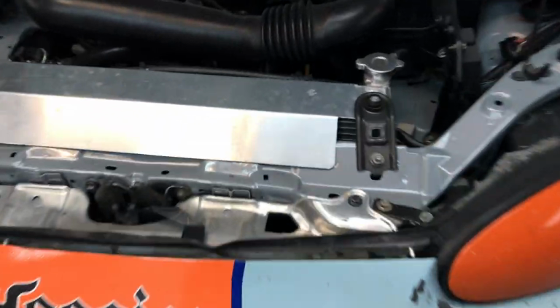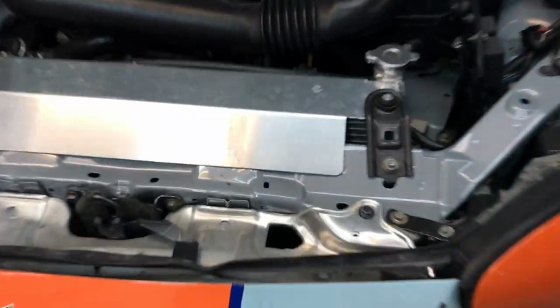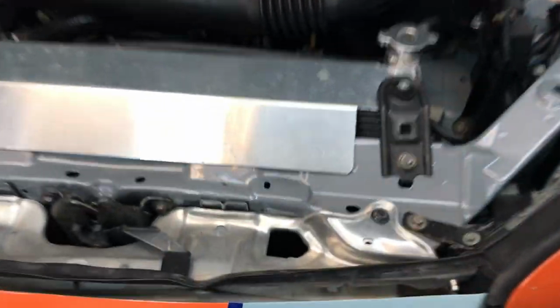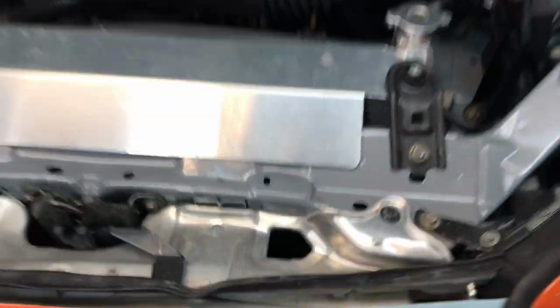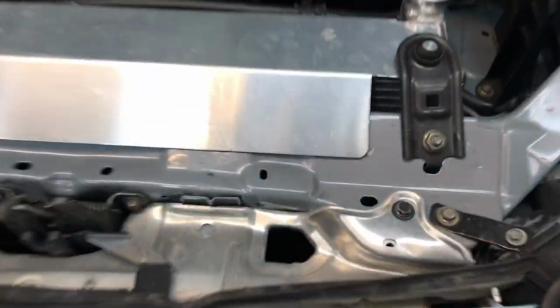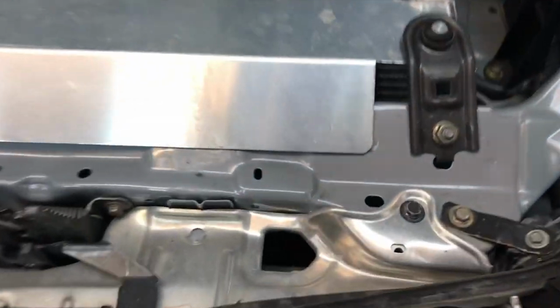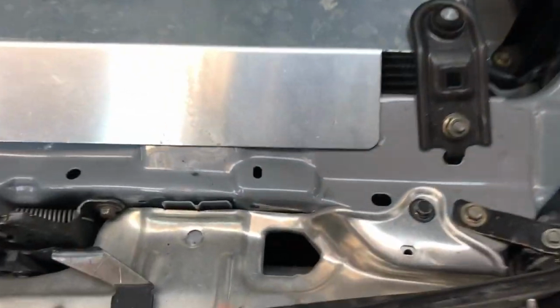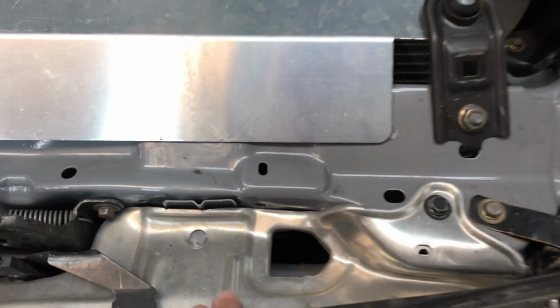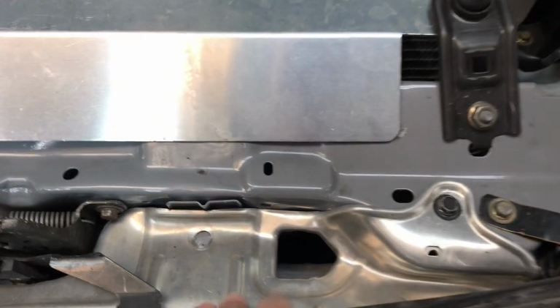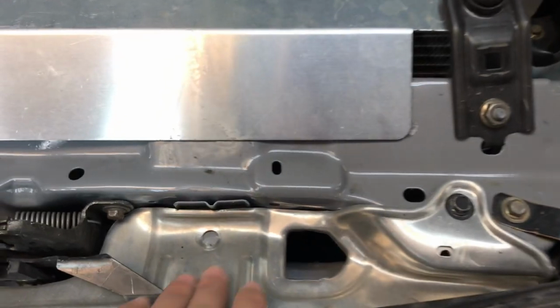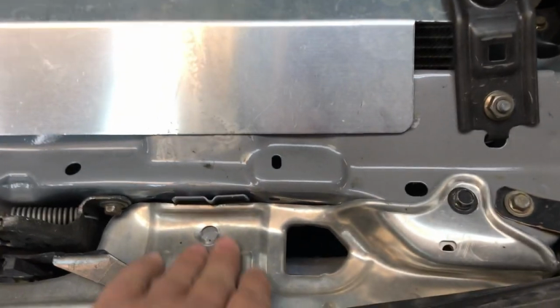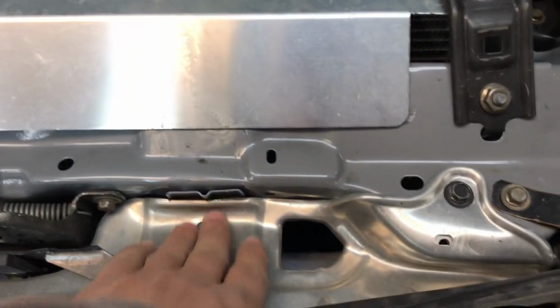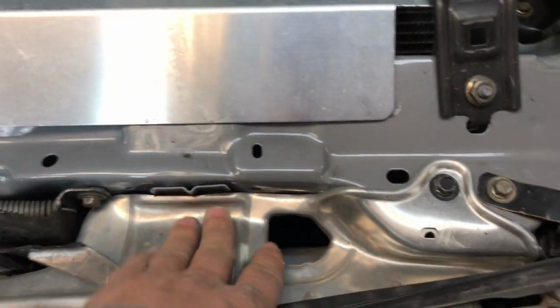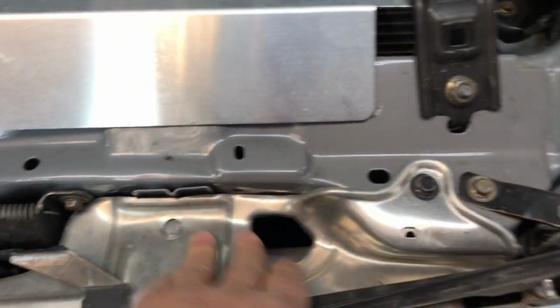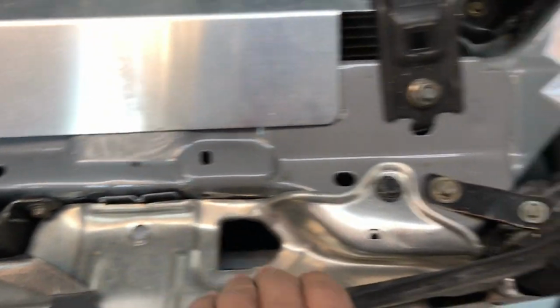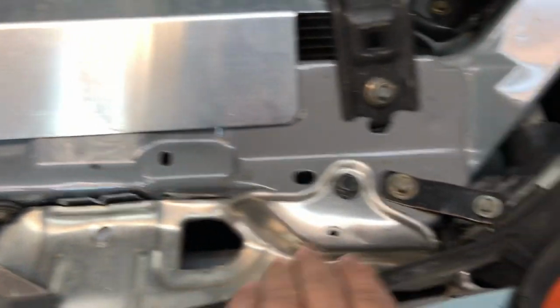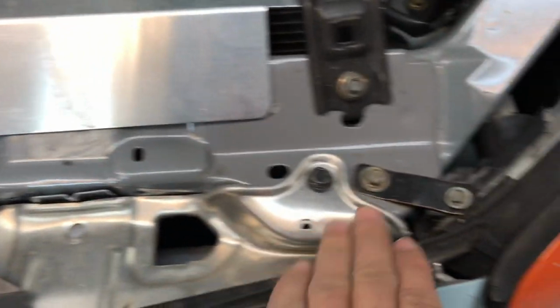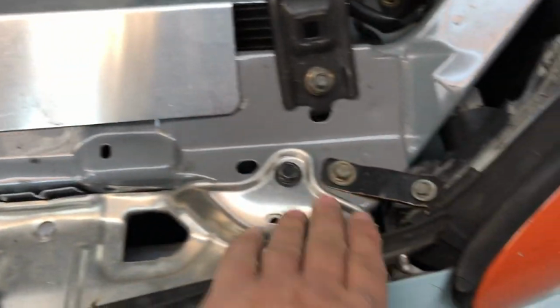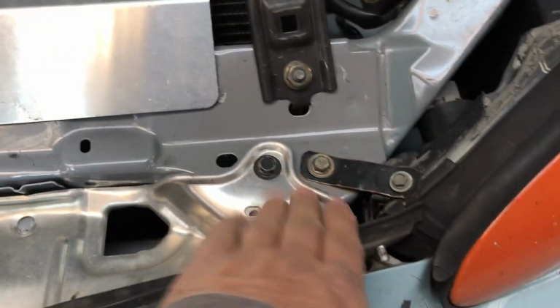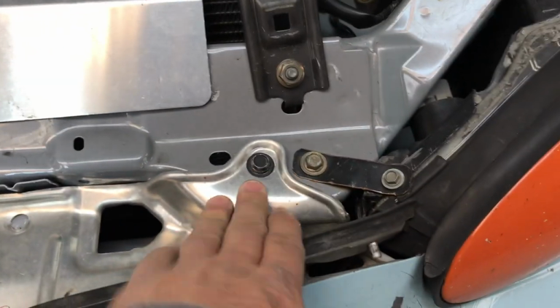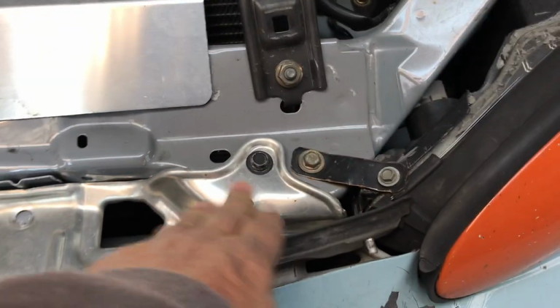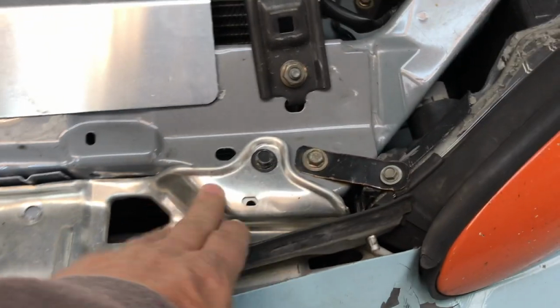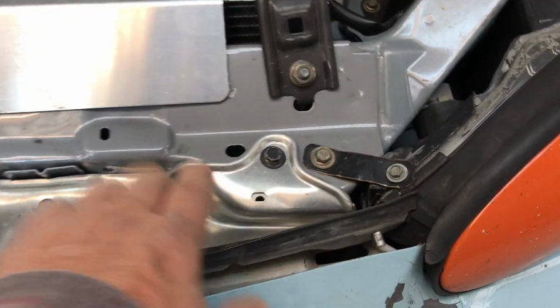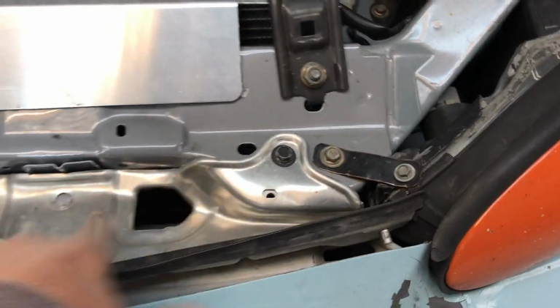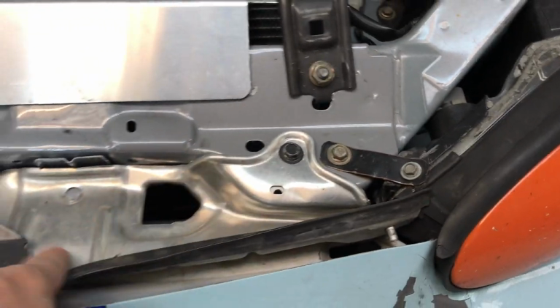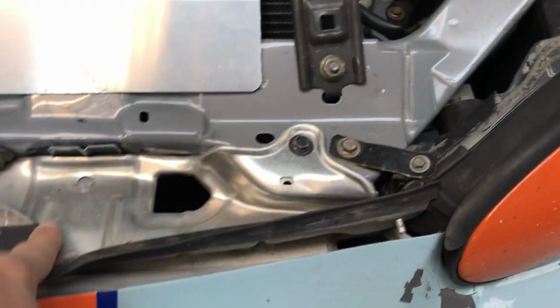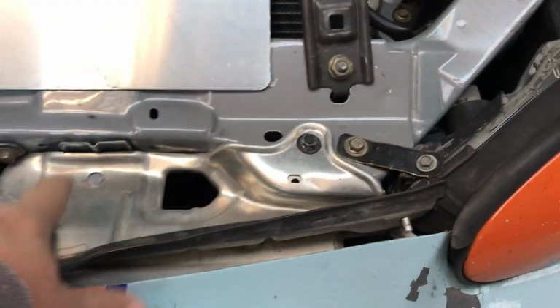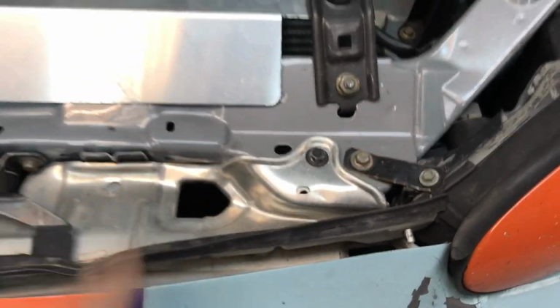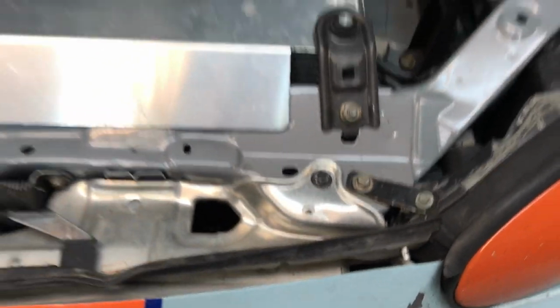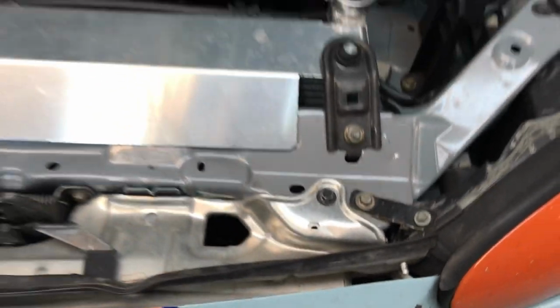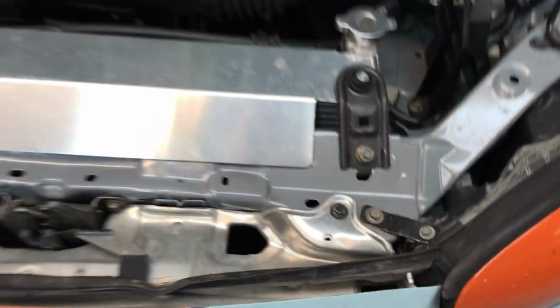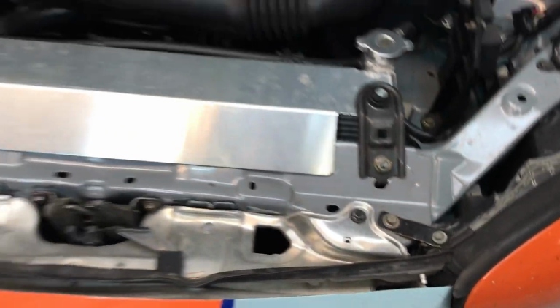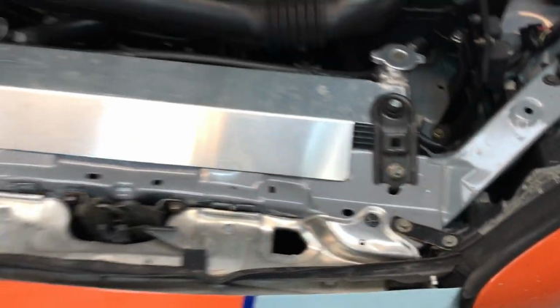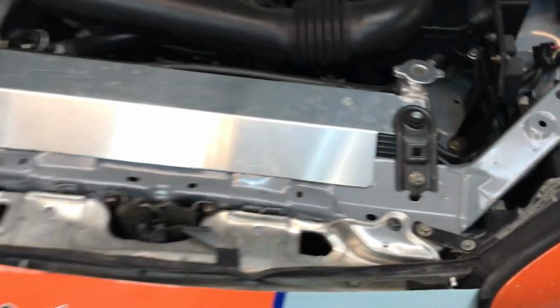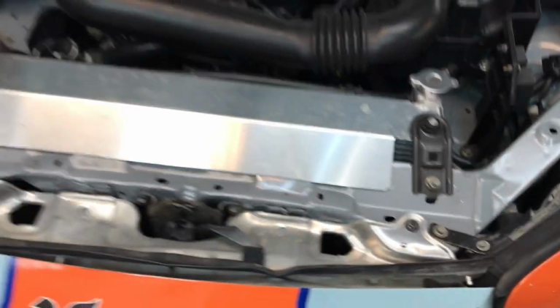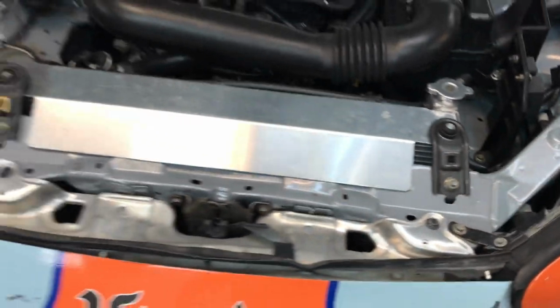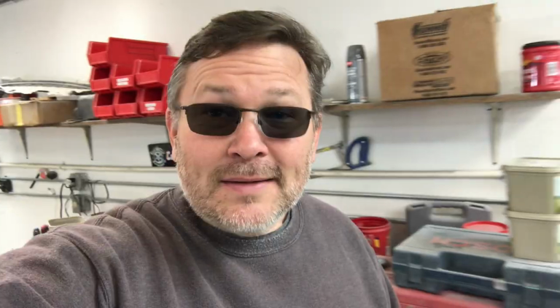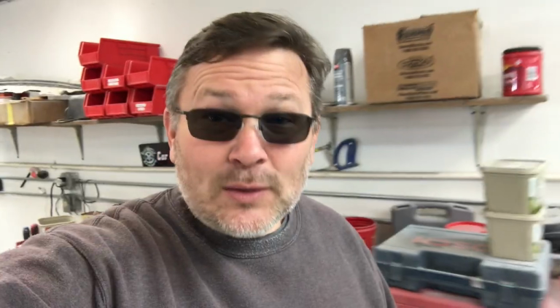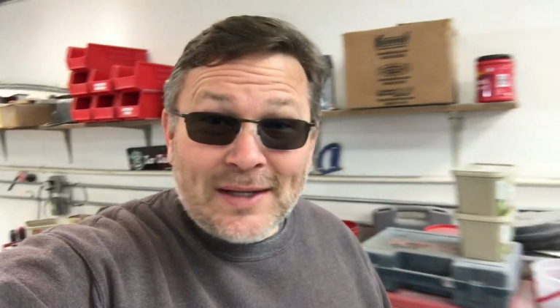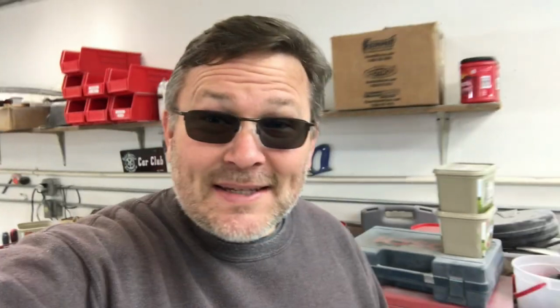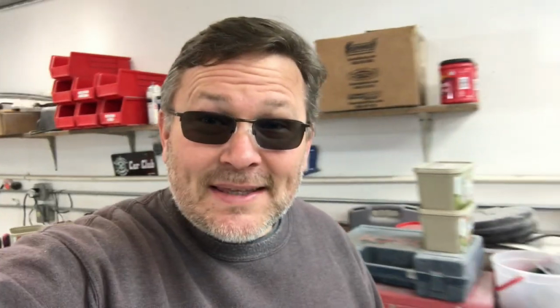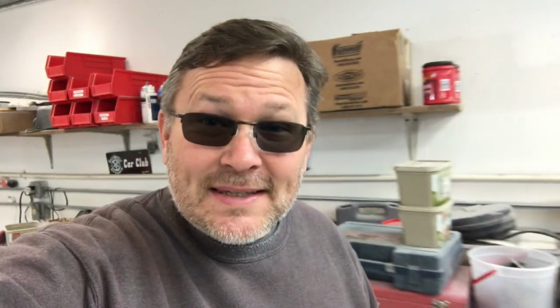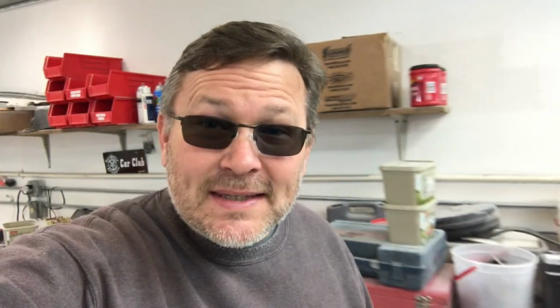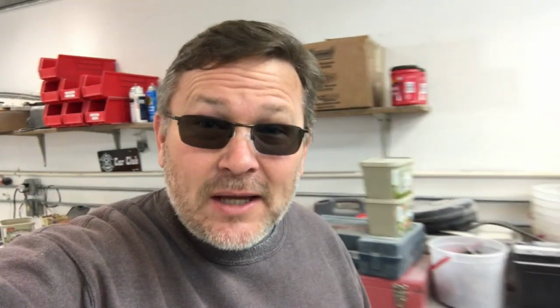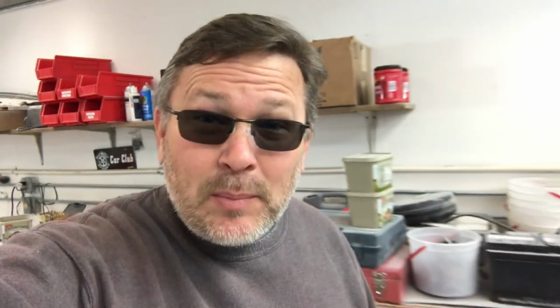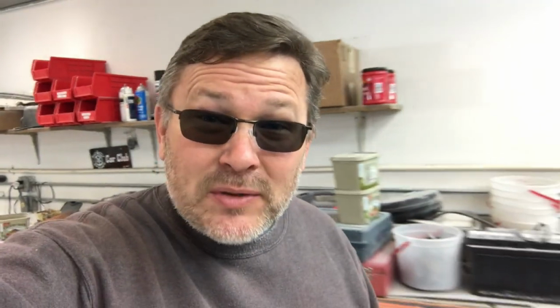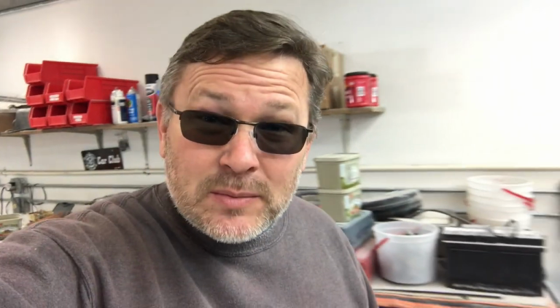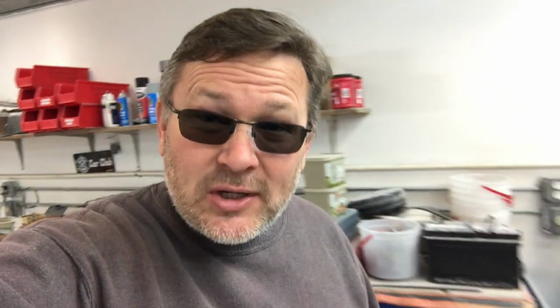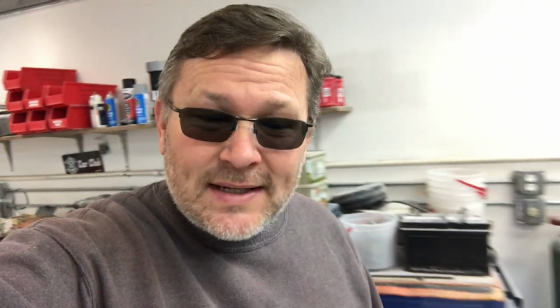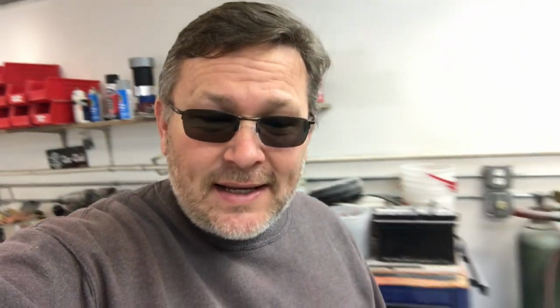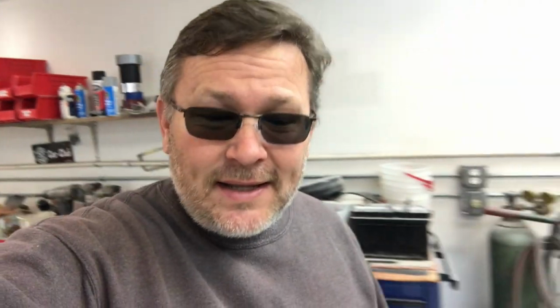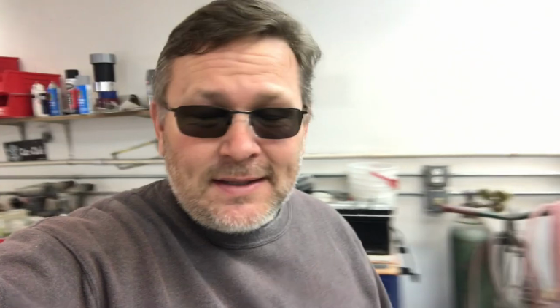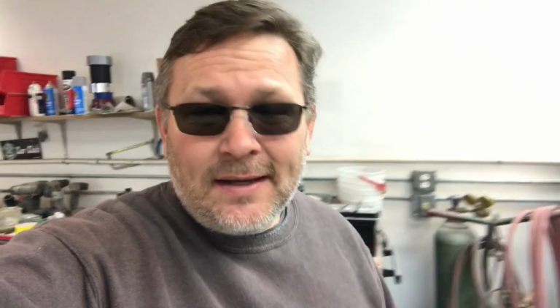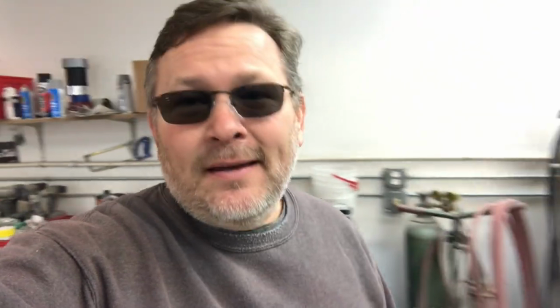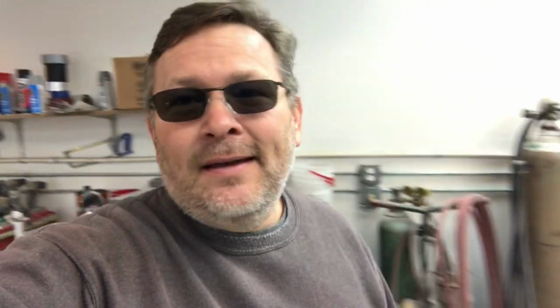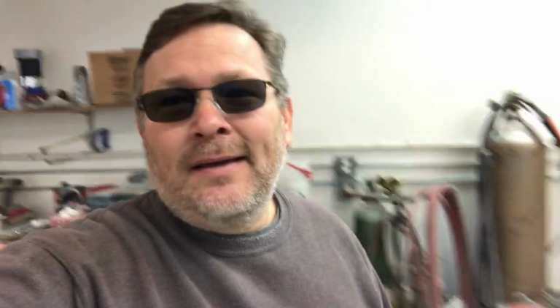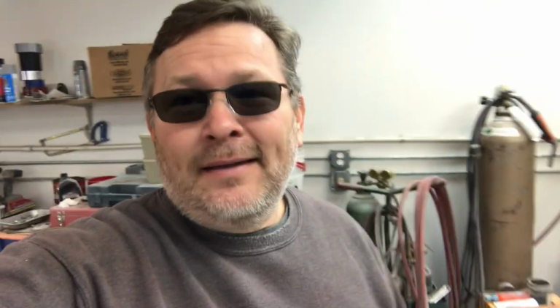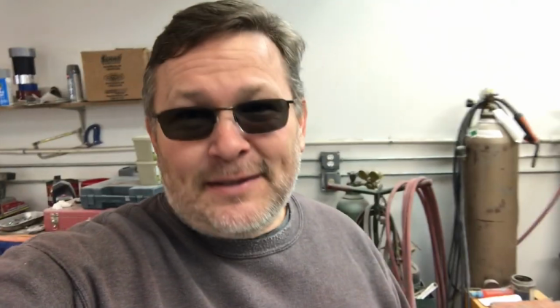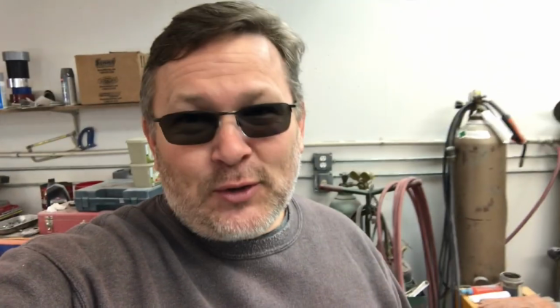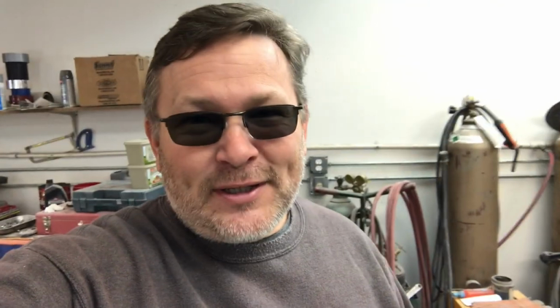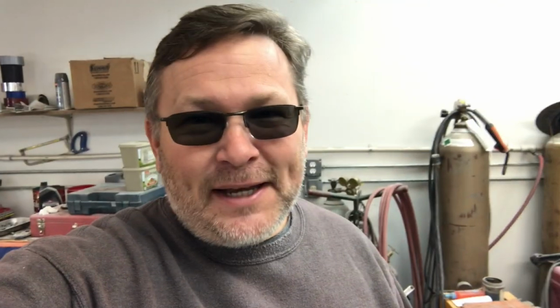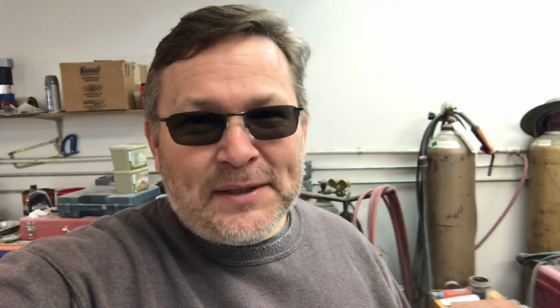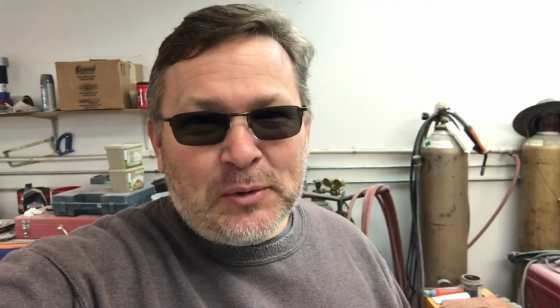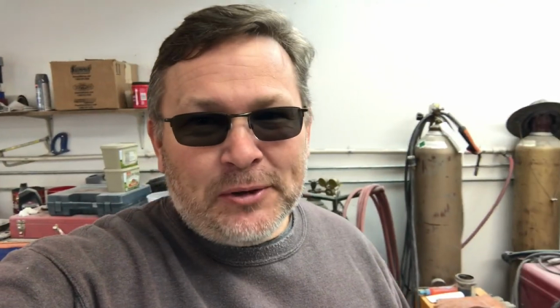We're also going to be replacing this aluminum piece here. So let's get this thing up on some jack stands and start taking it apart.